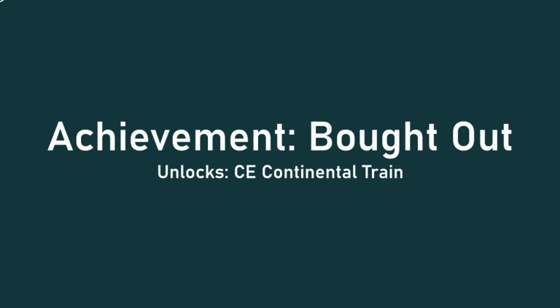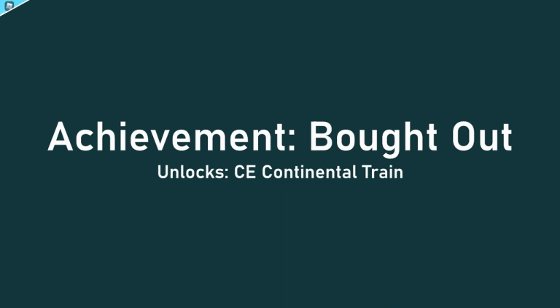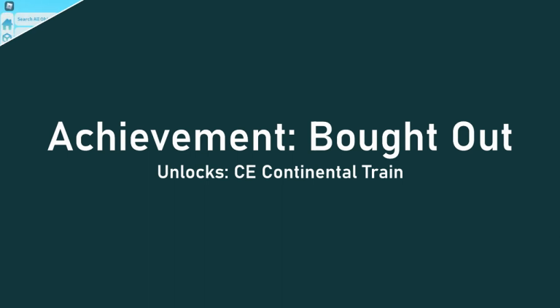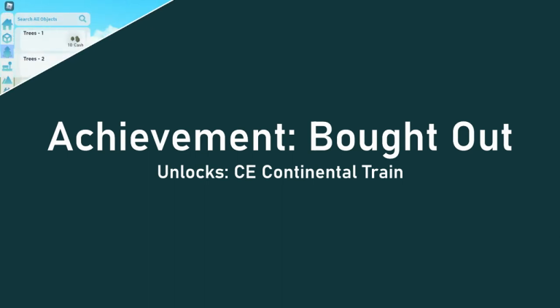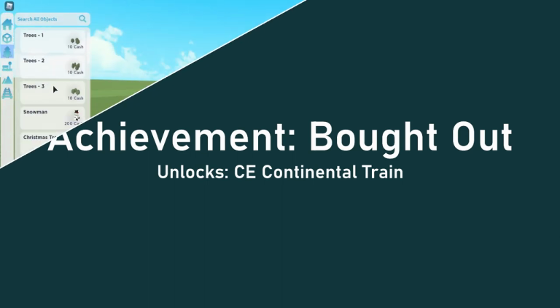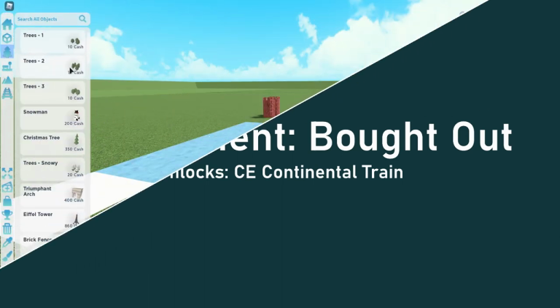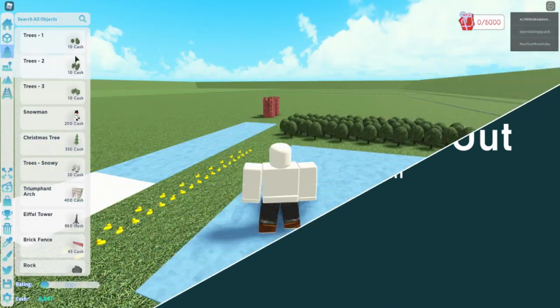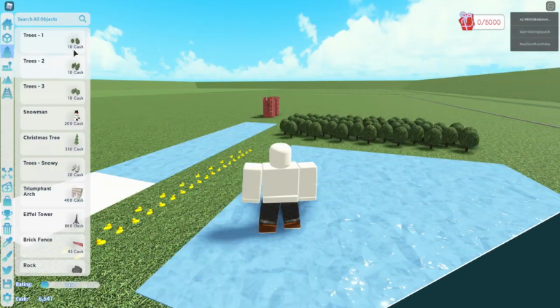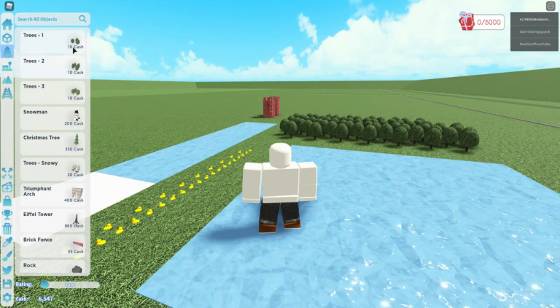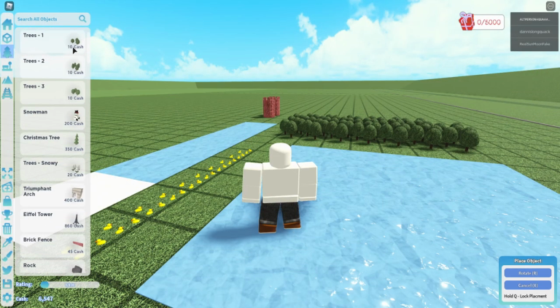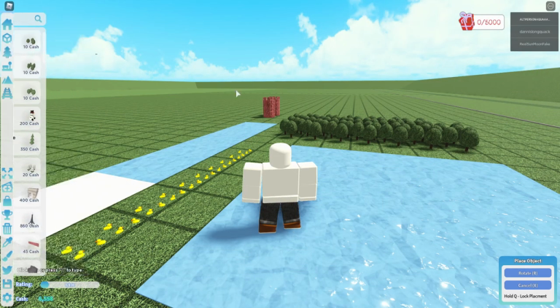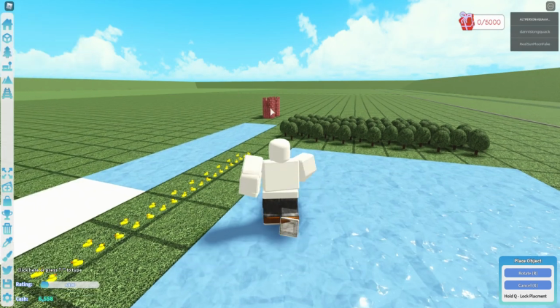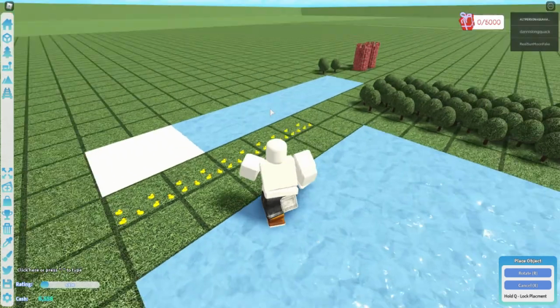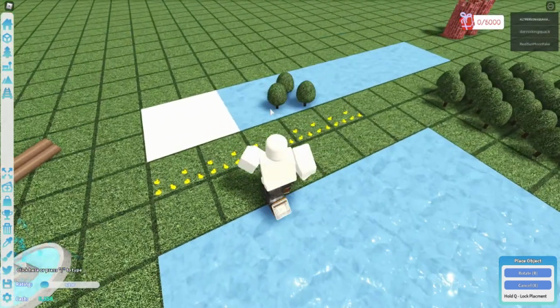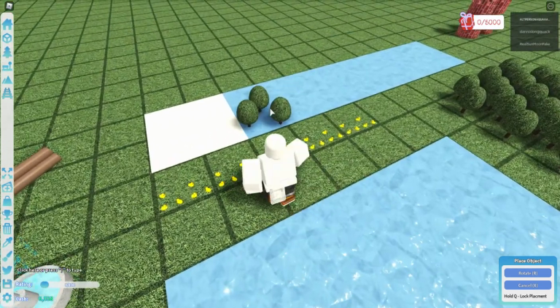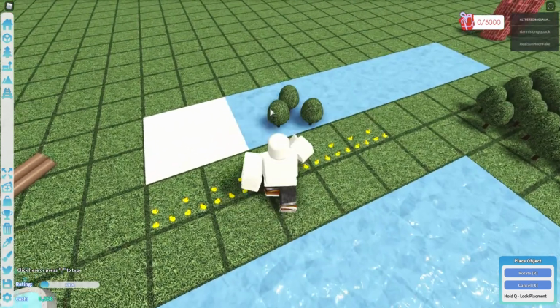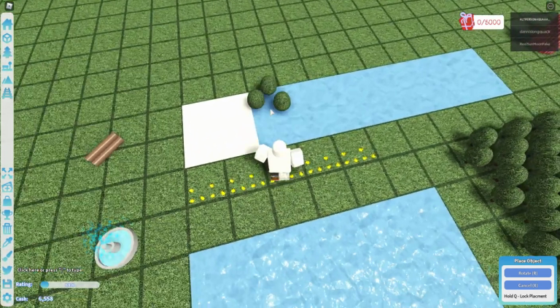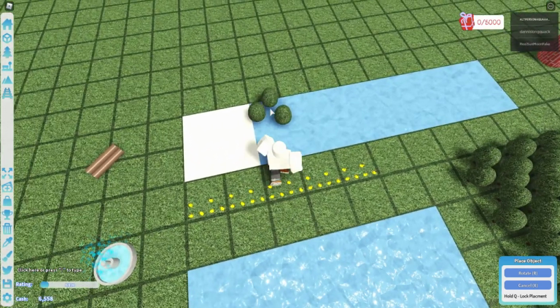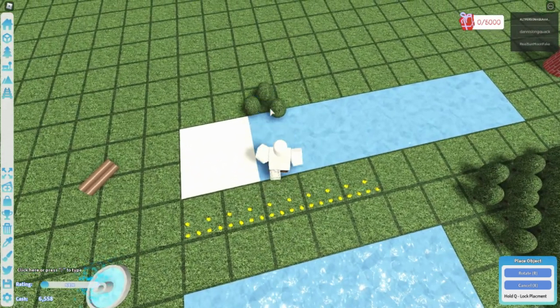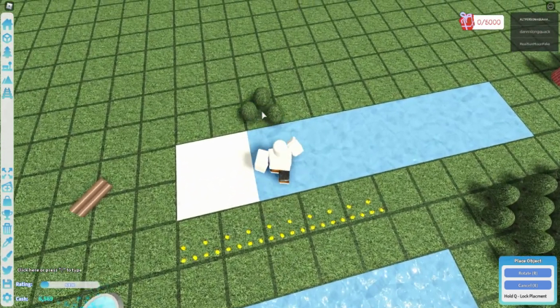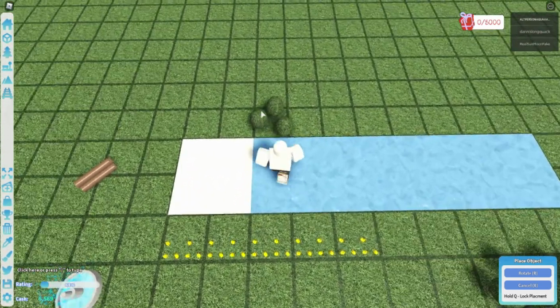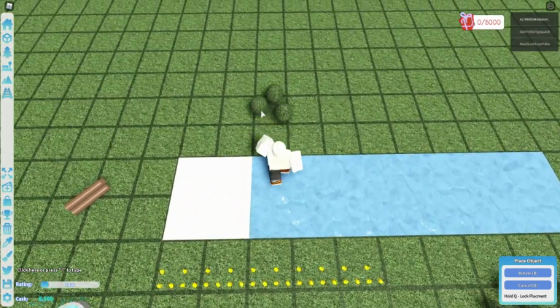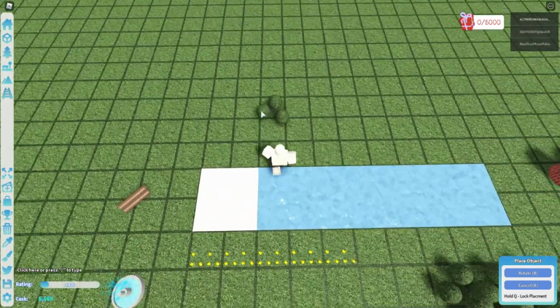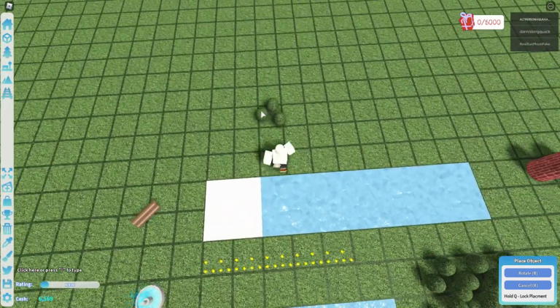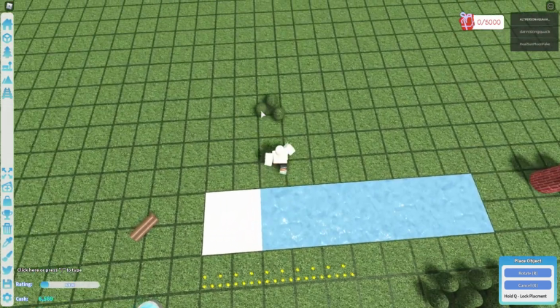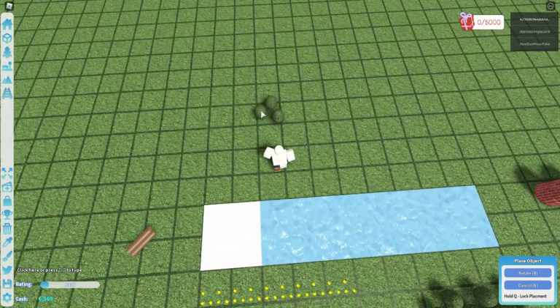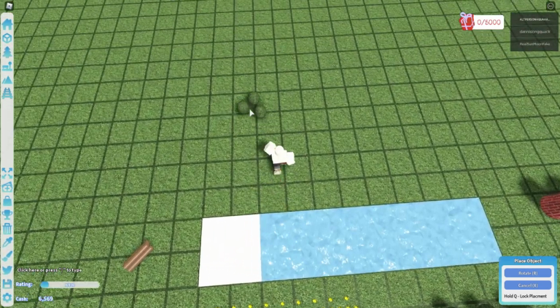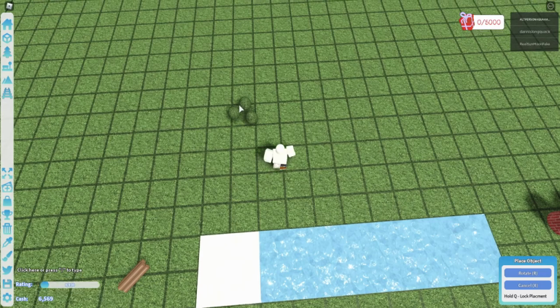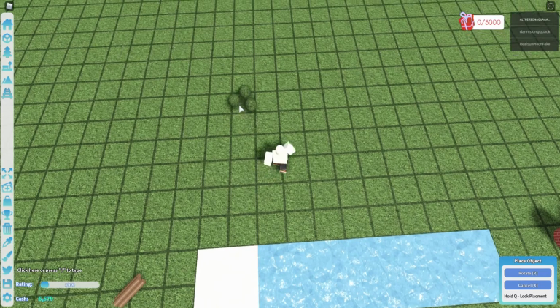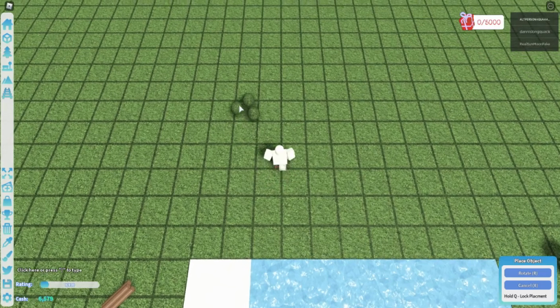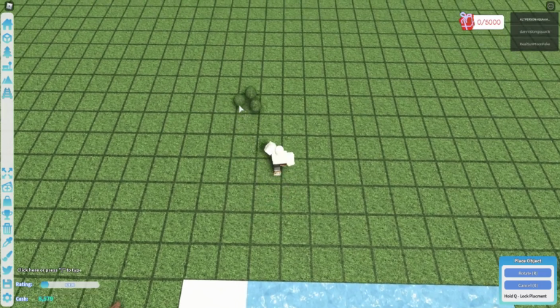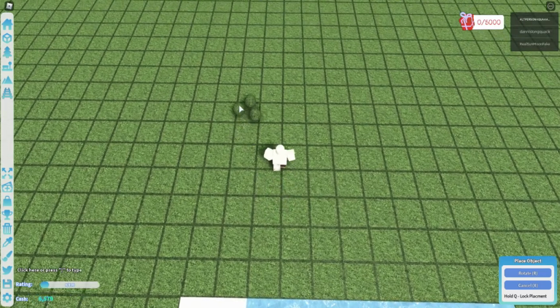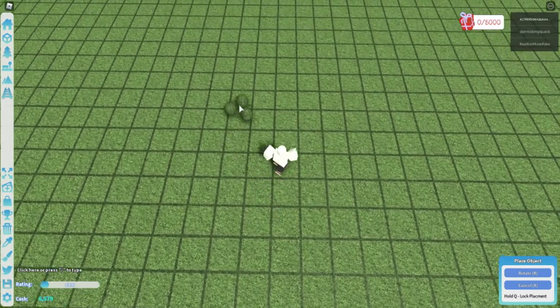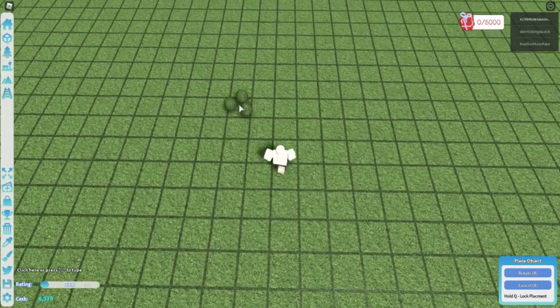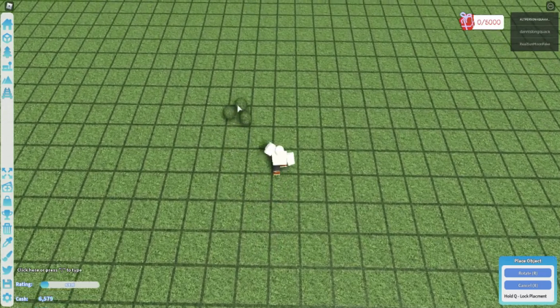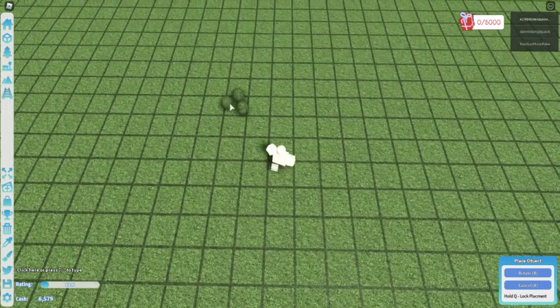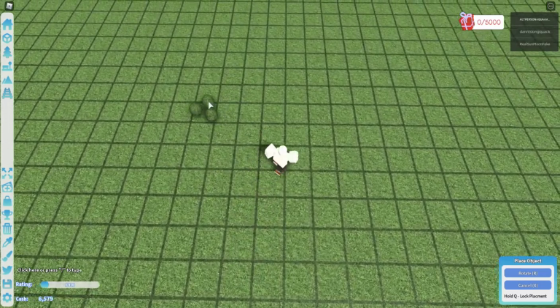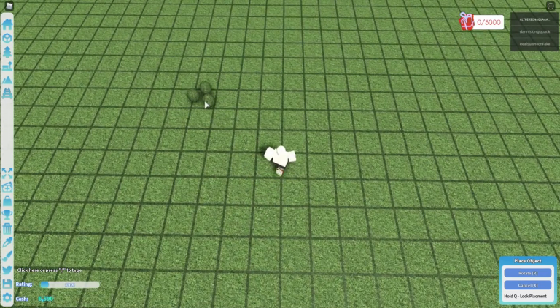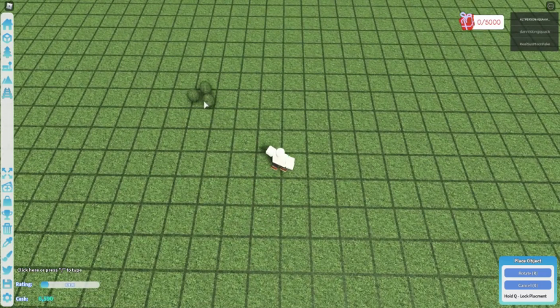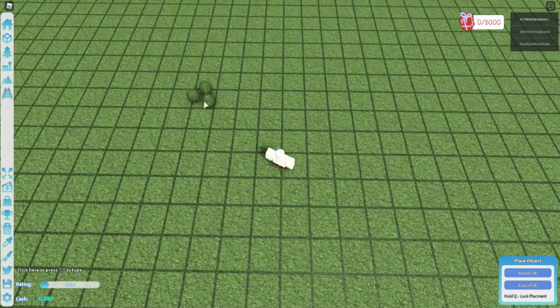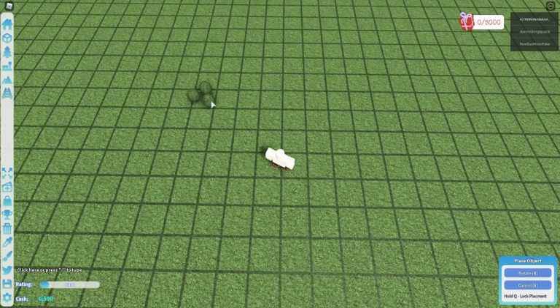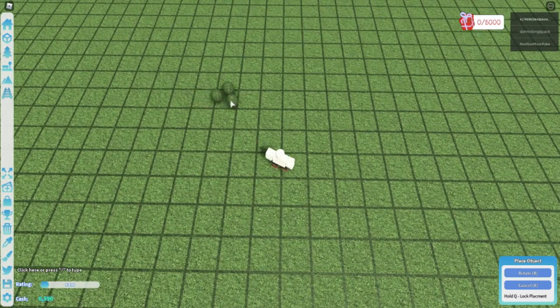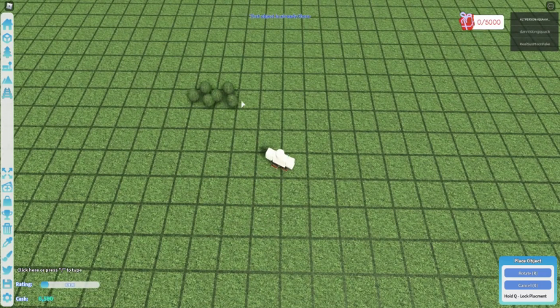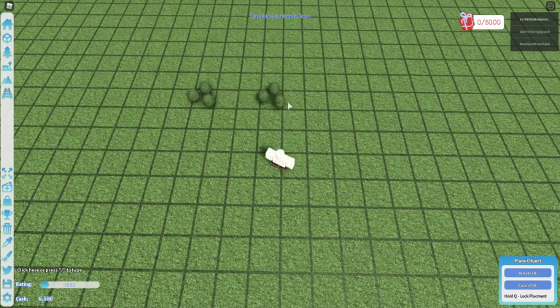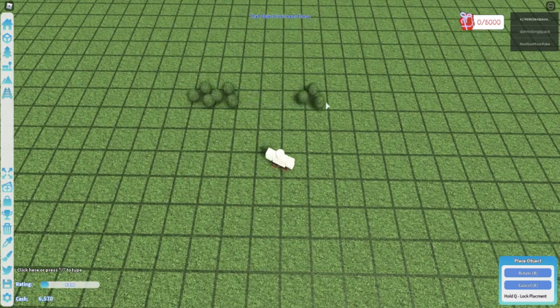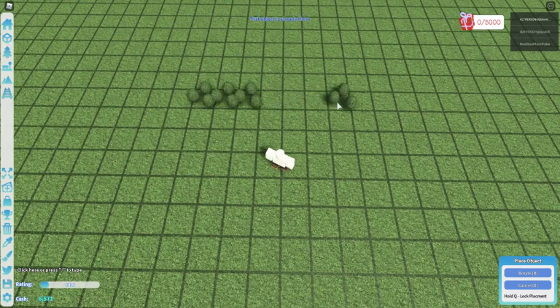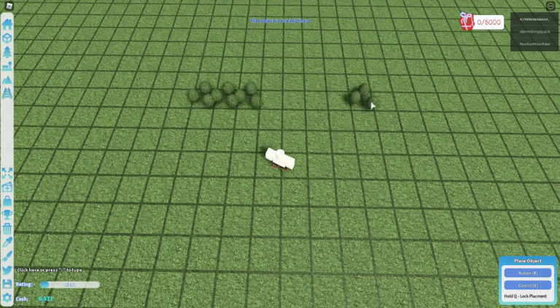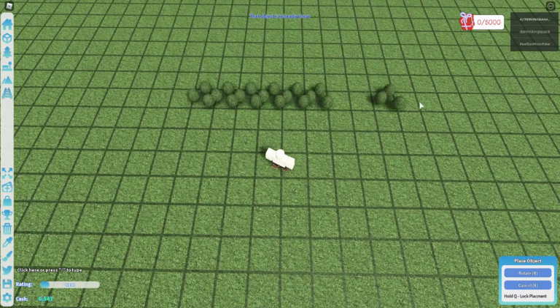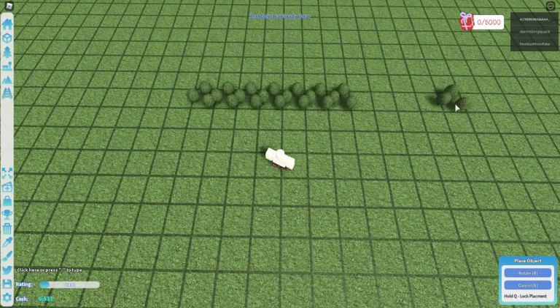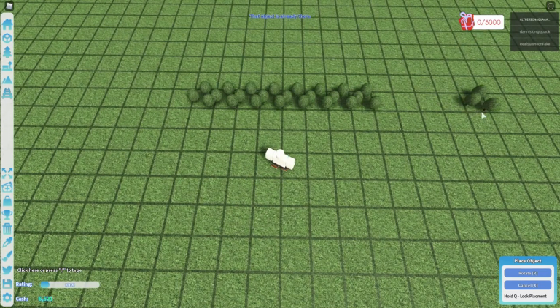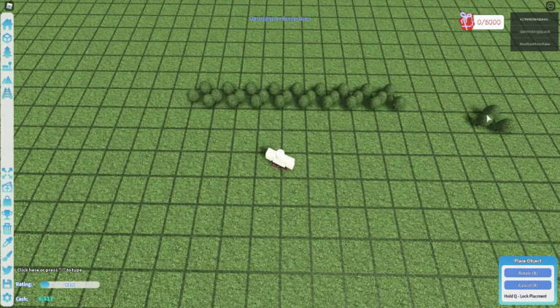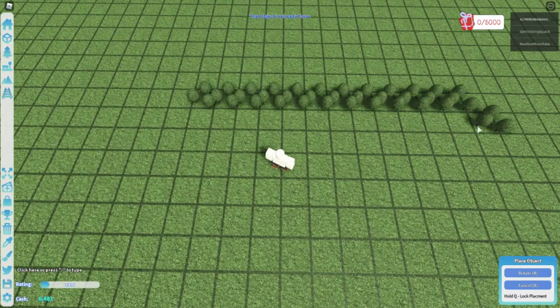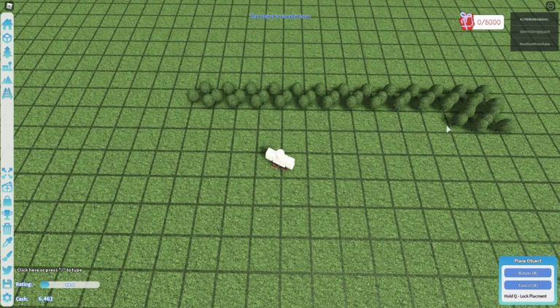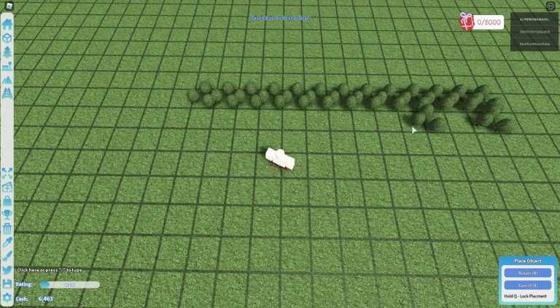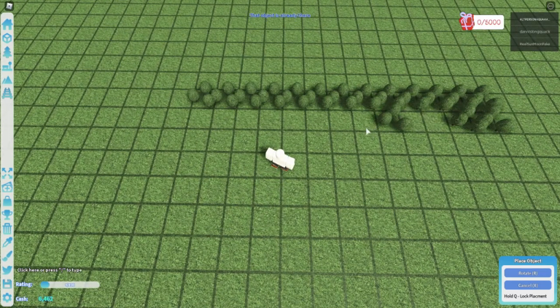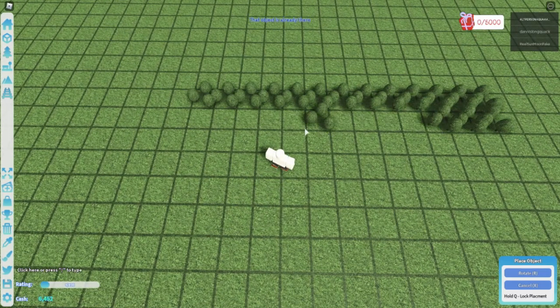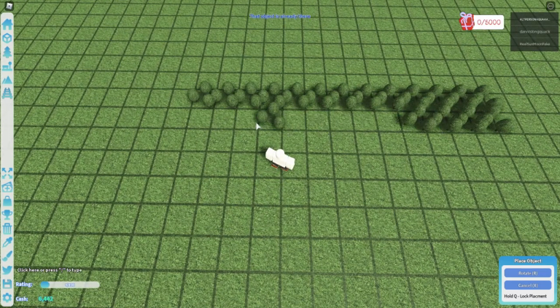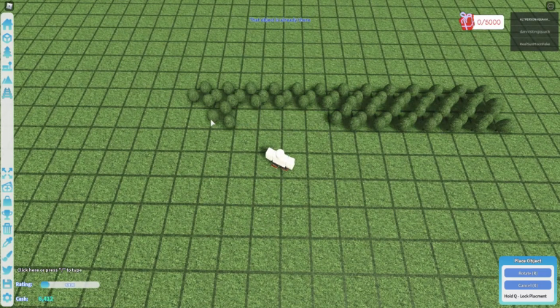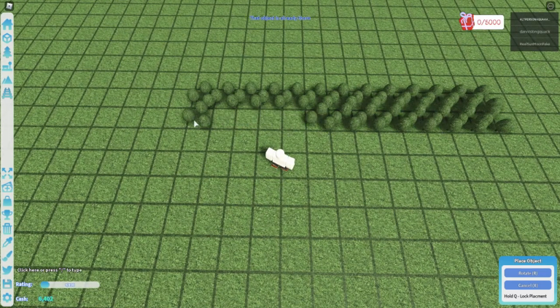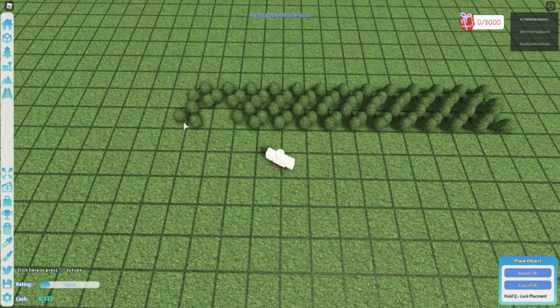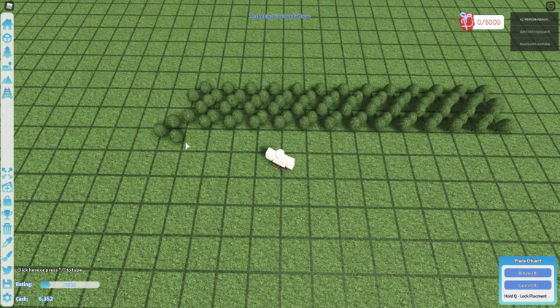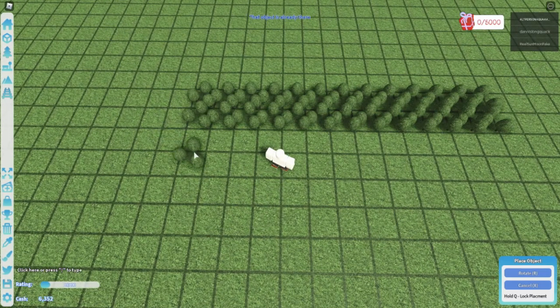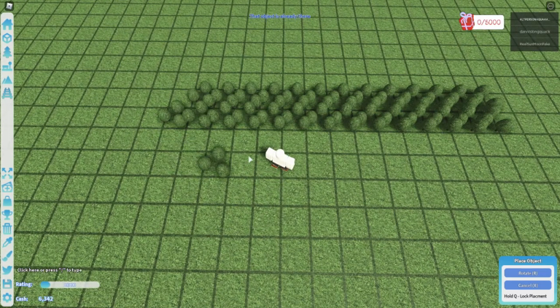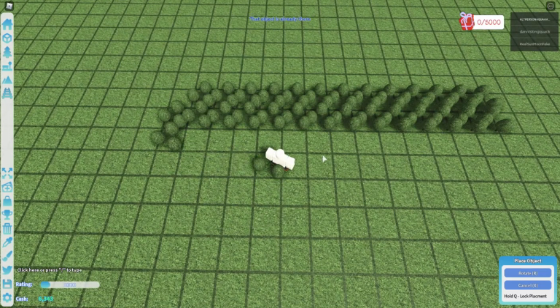The next achievement is Bot Out. To get it, you just have to place seventy-five objects. I prefer trees because they're the cheapest.